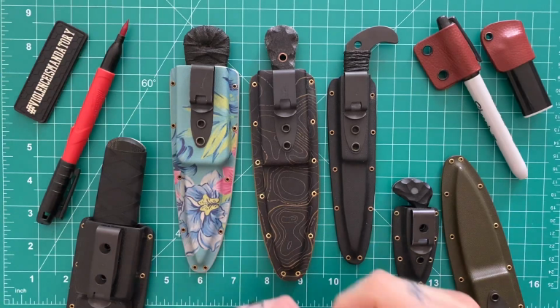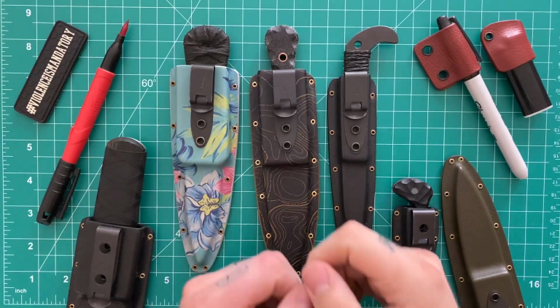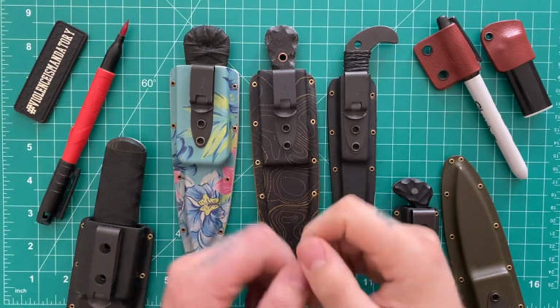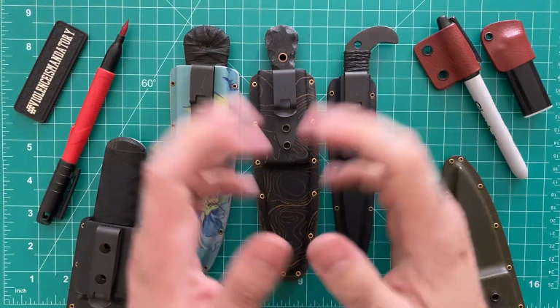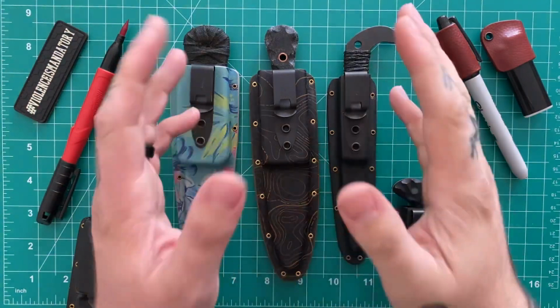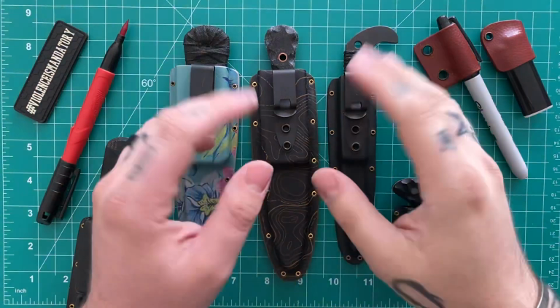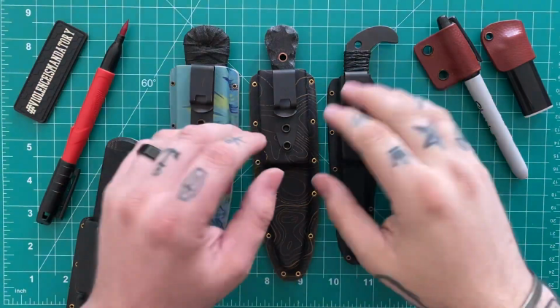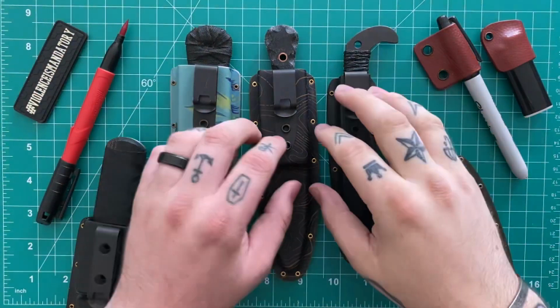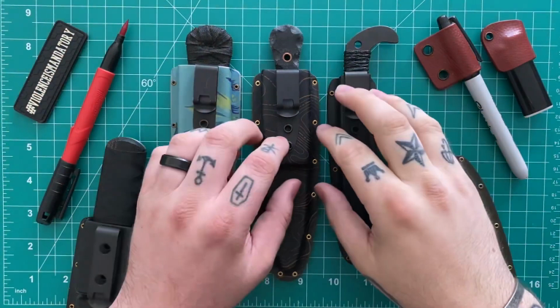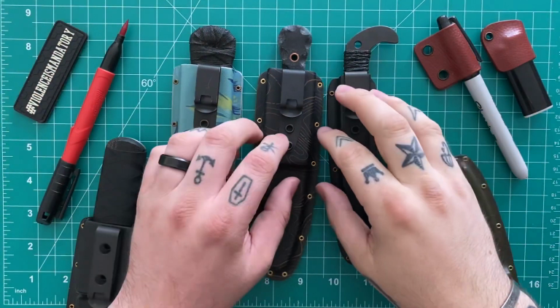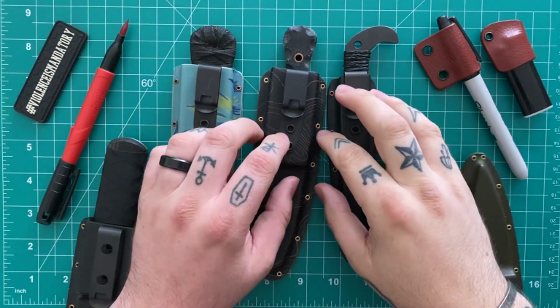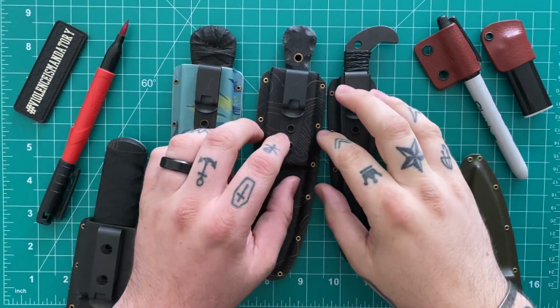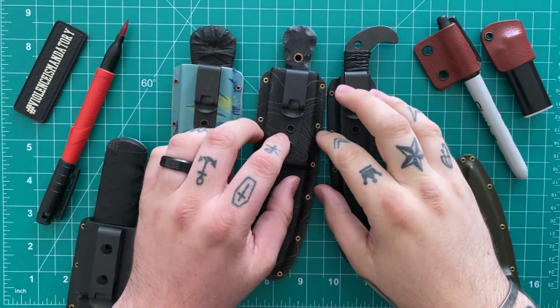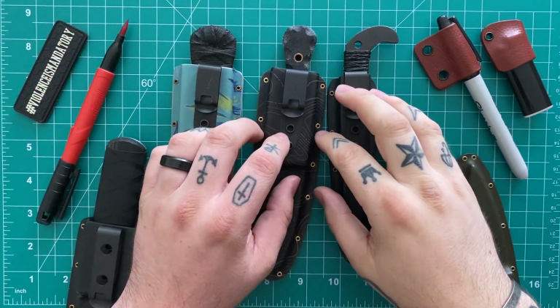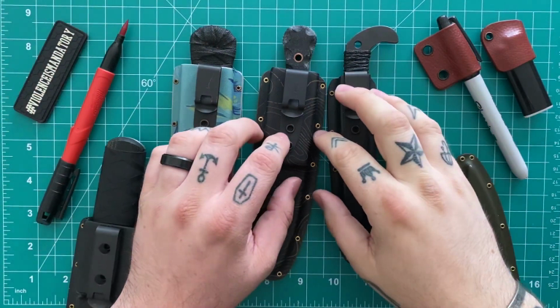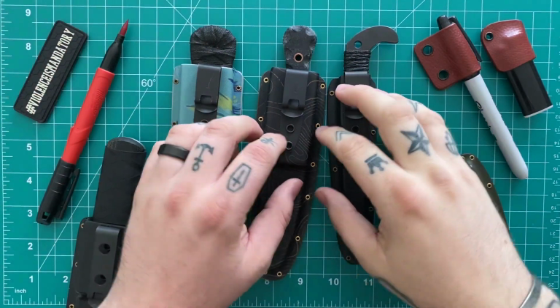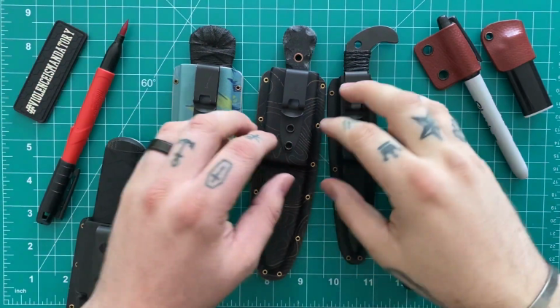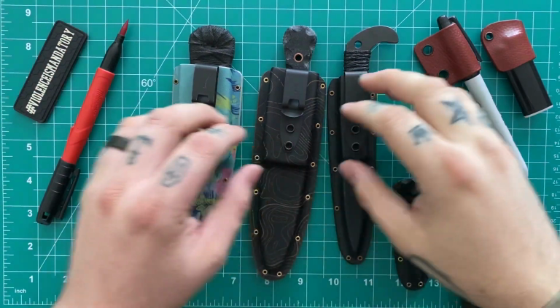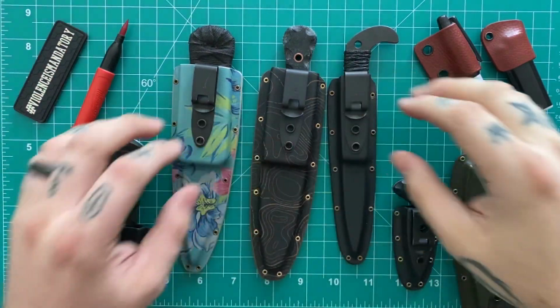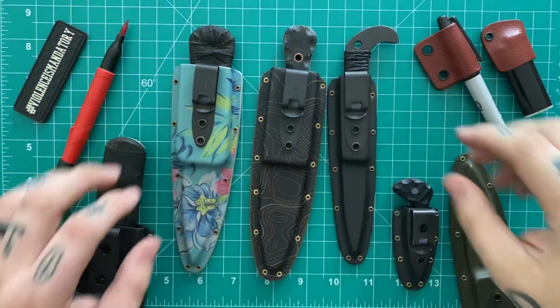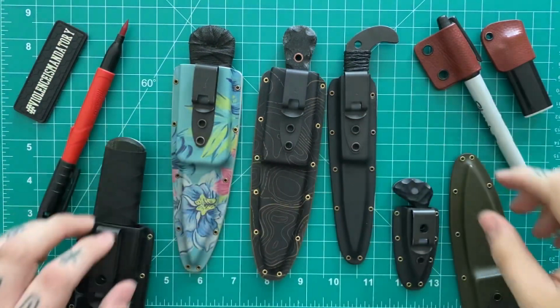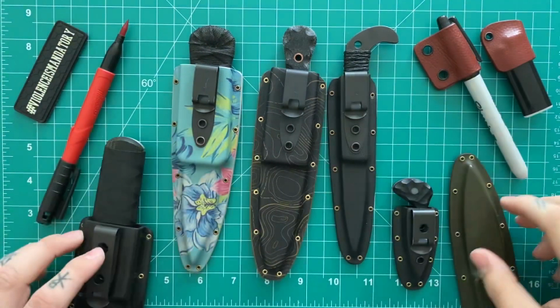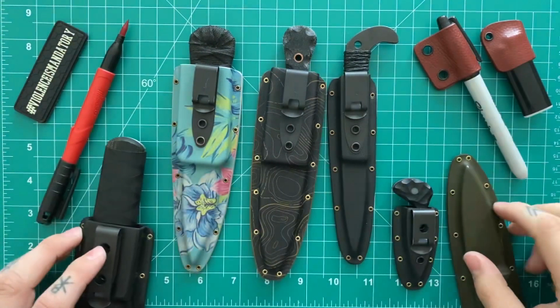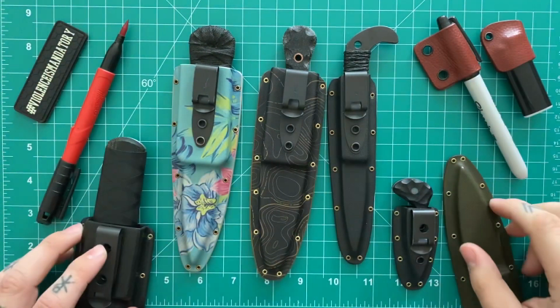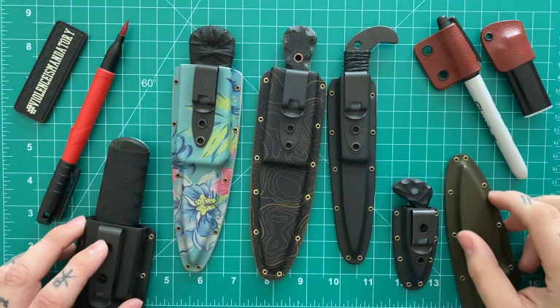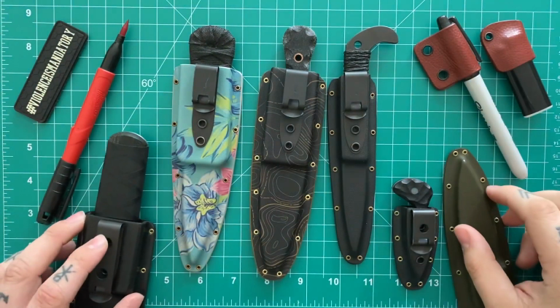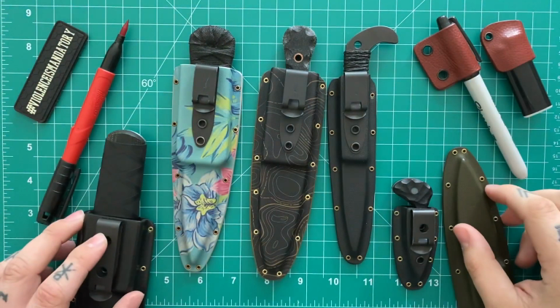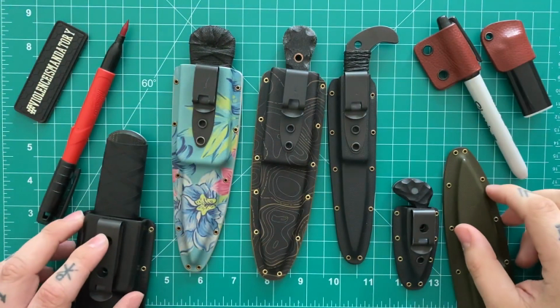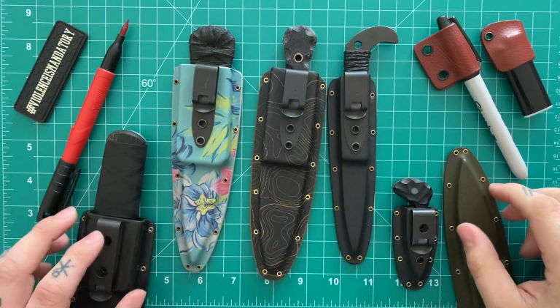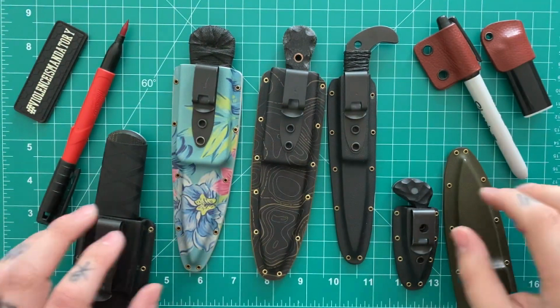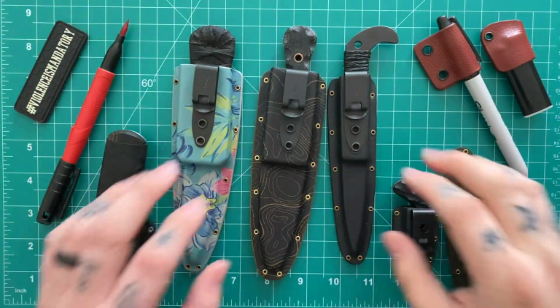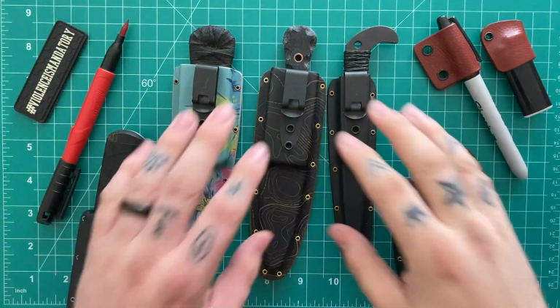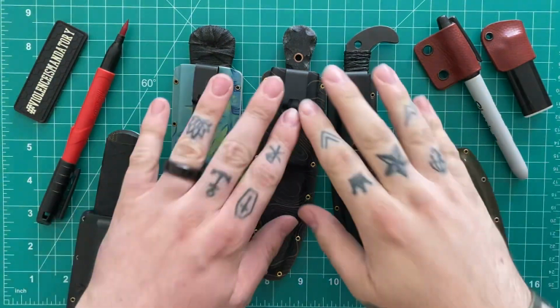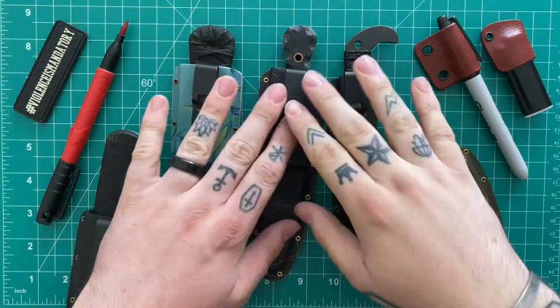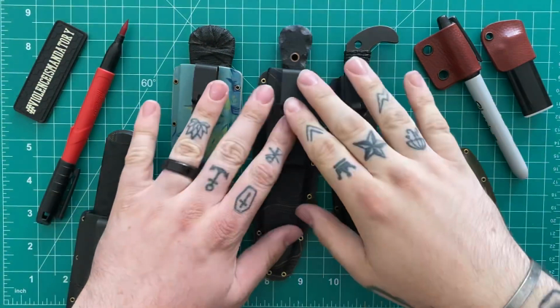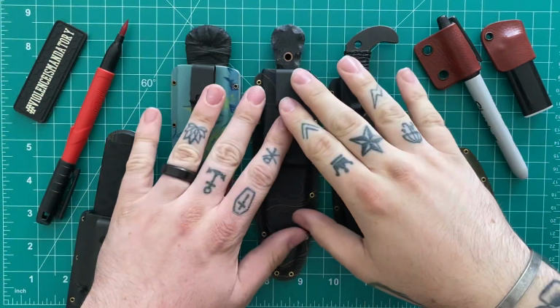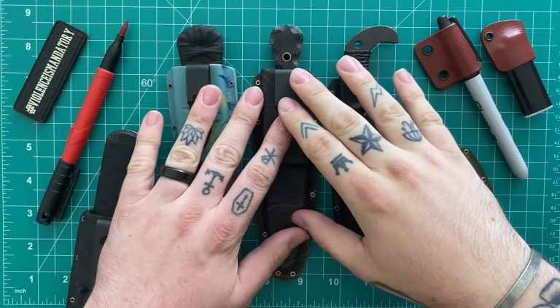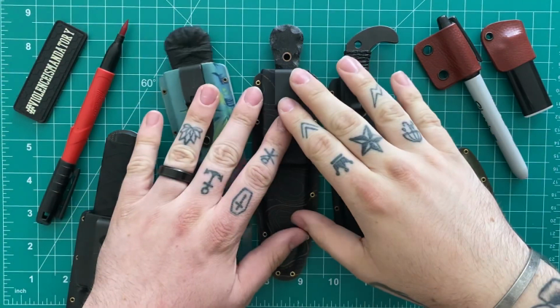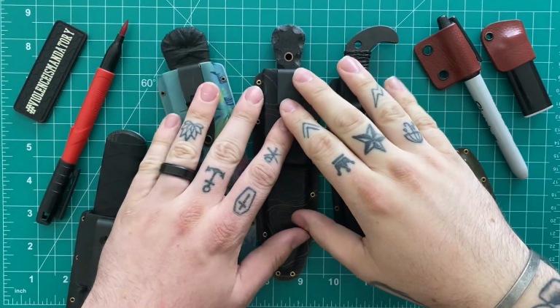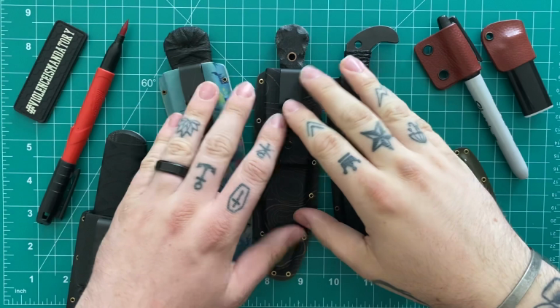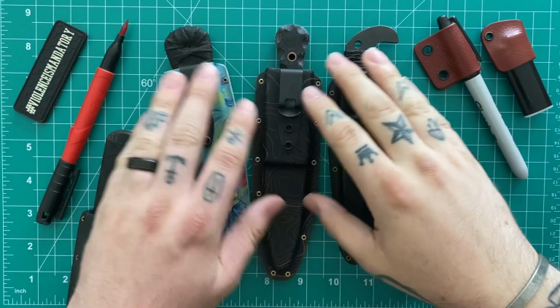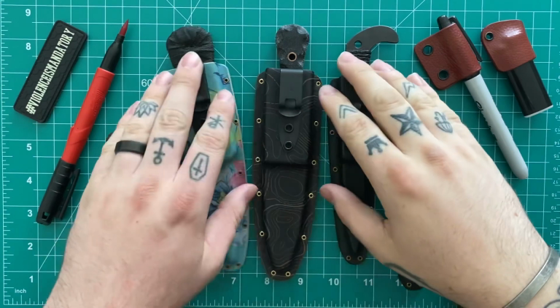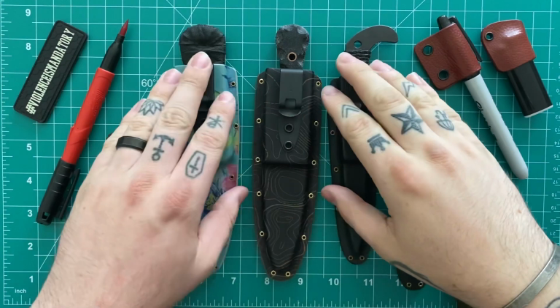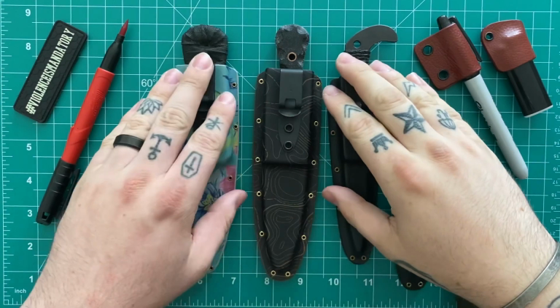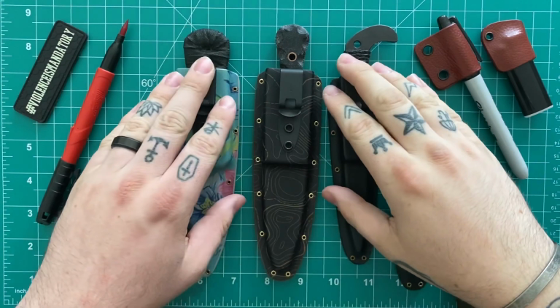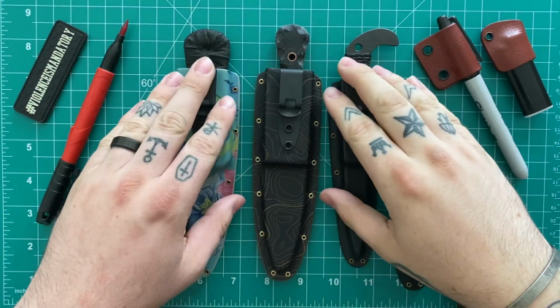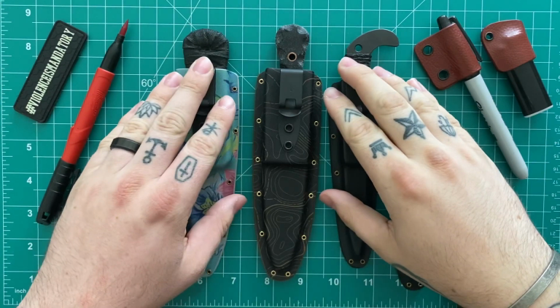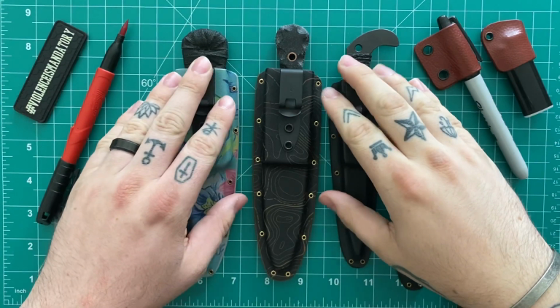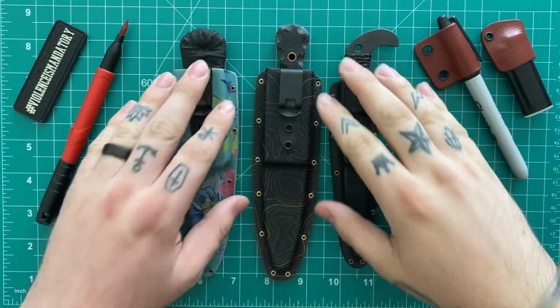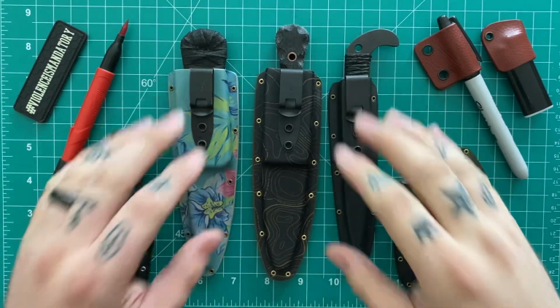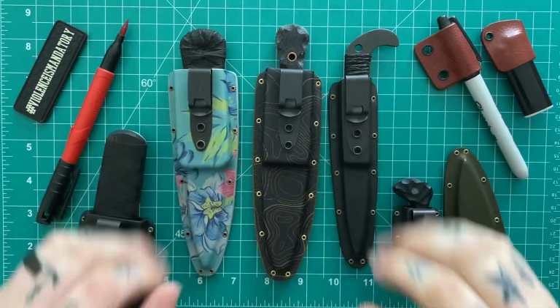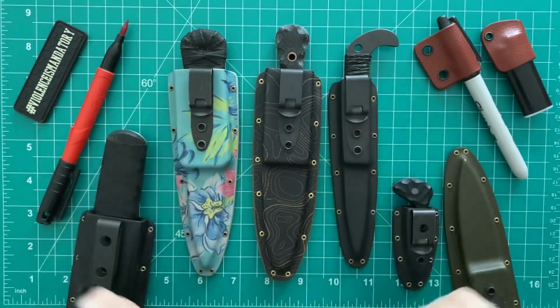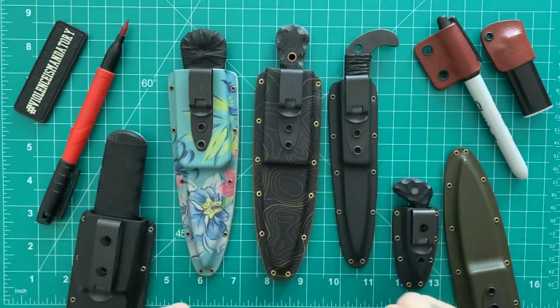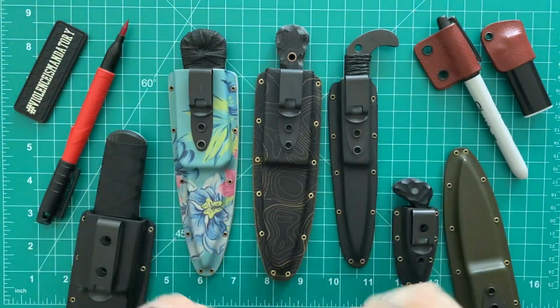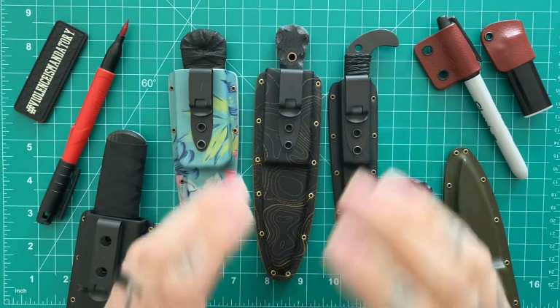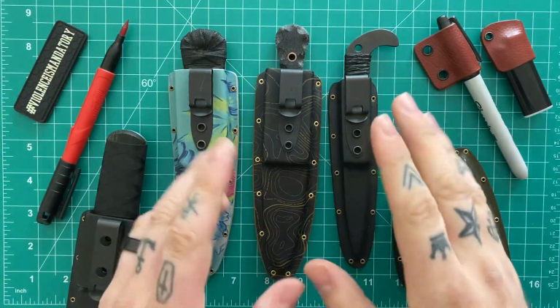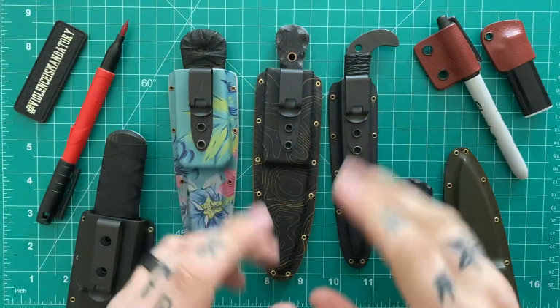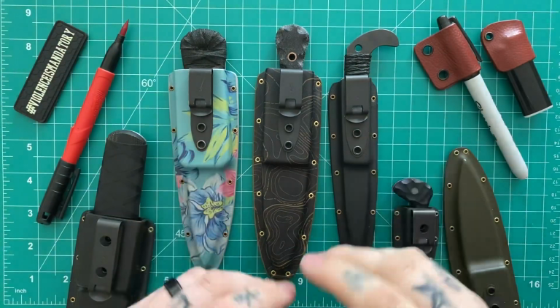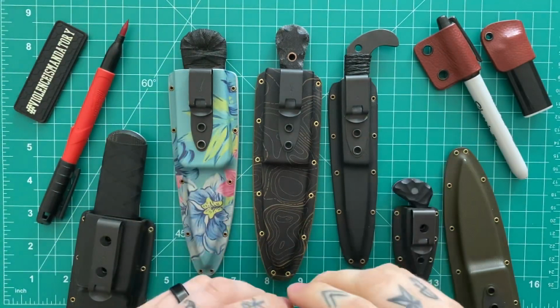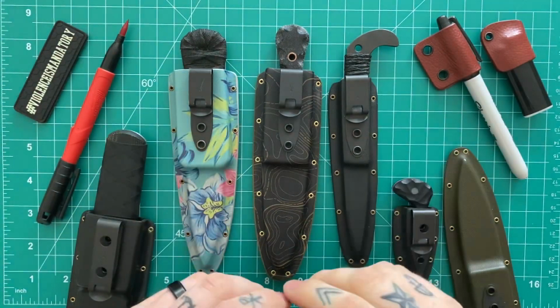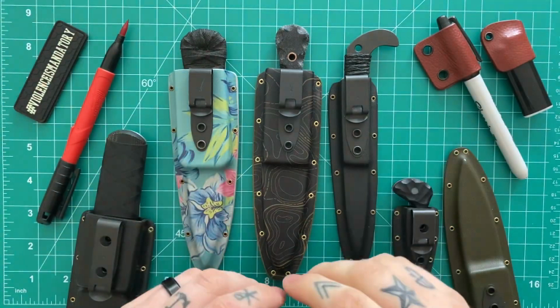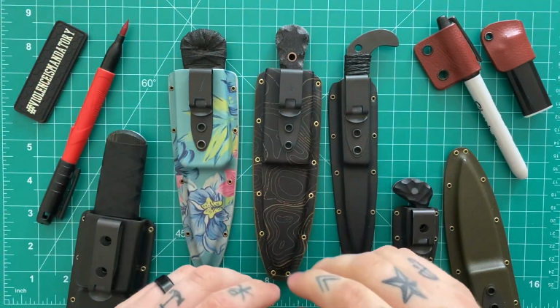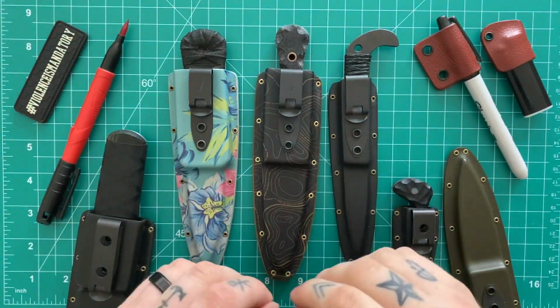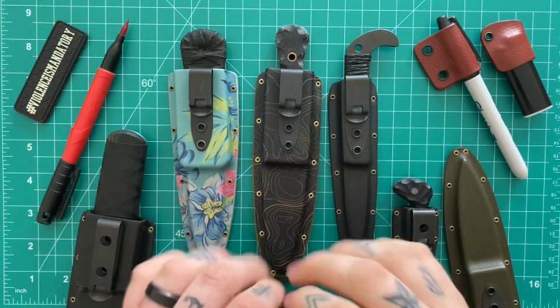How's it going guys? Andrew here with Justified EDC and today I wanted to bring you a video on one of my favorite makers.